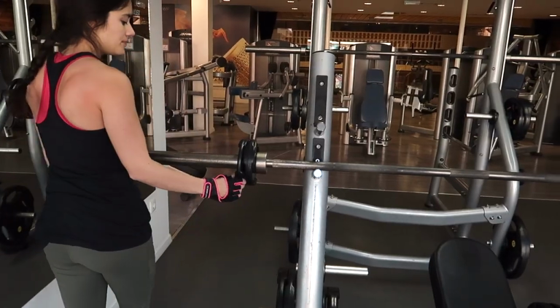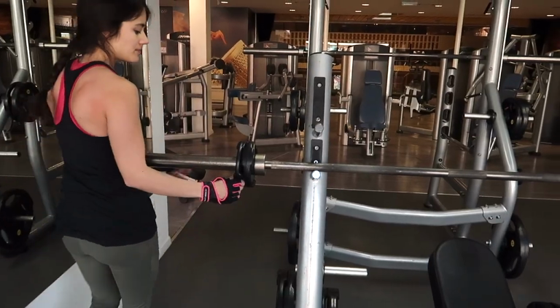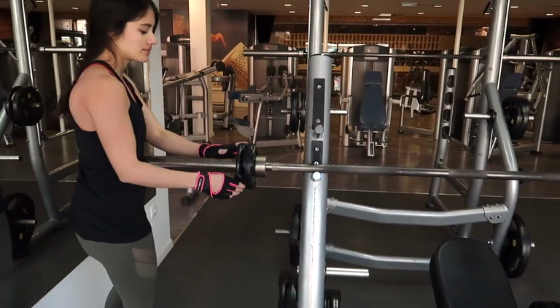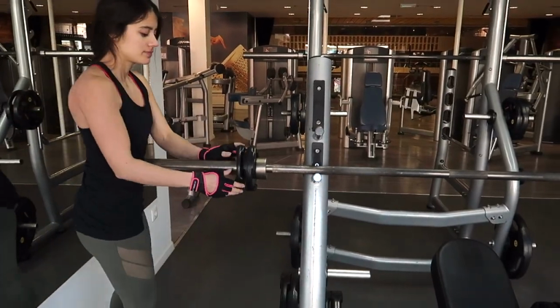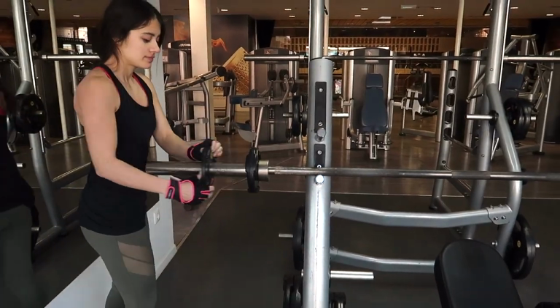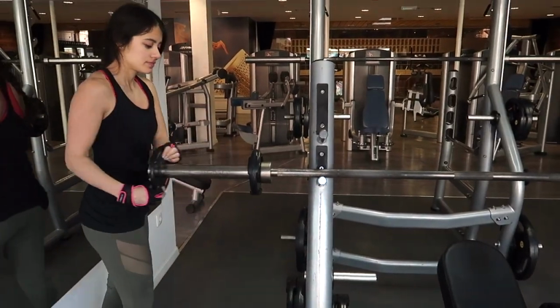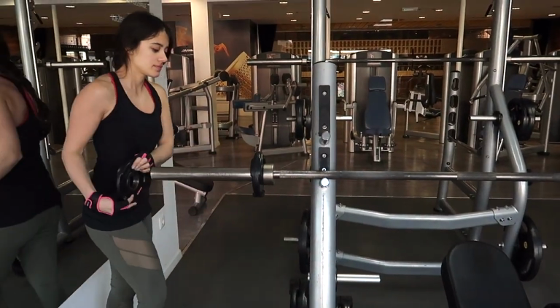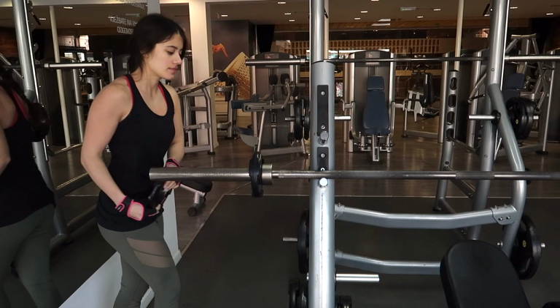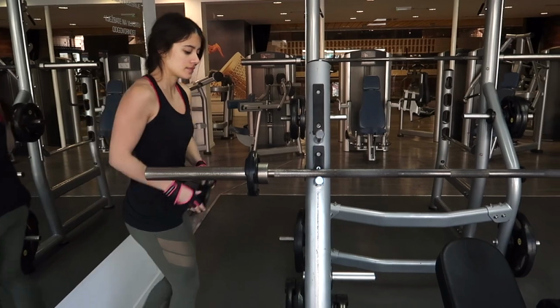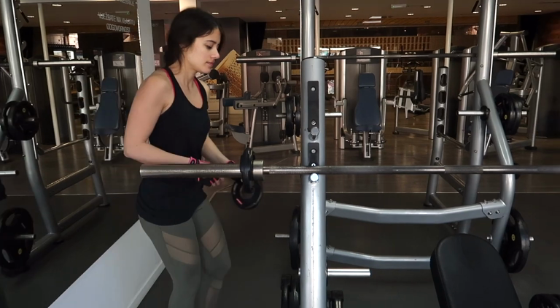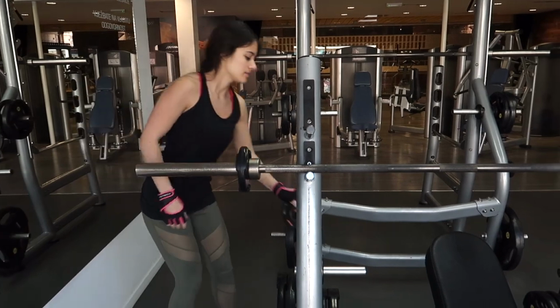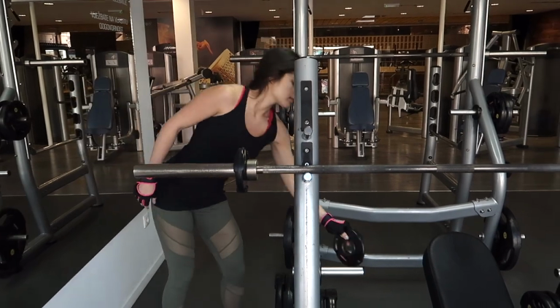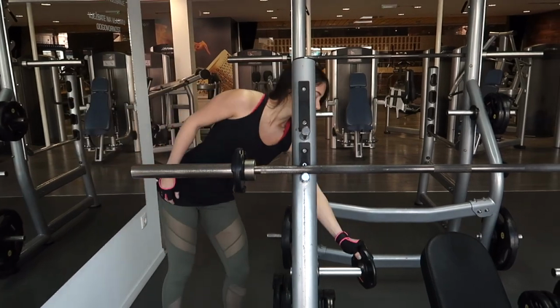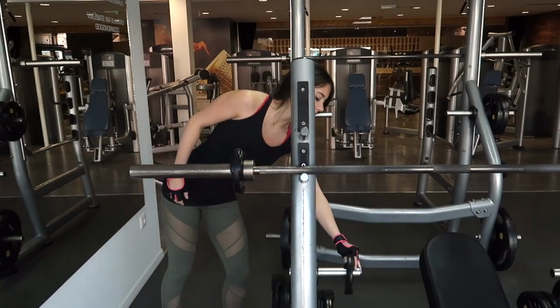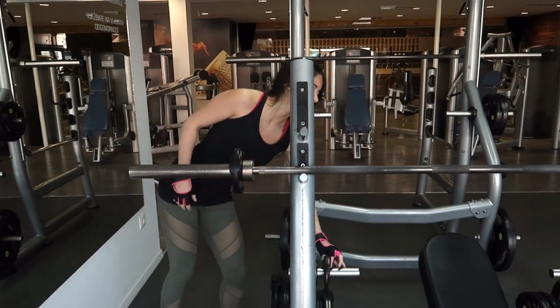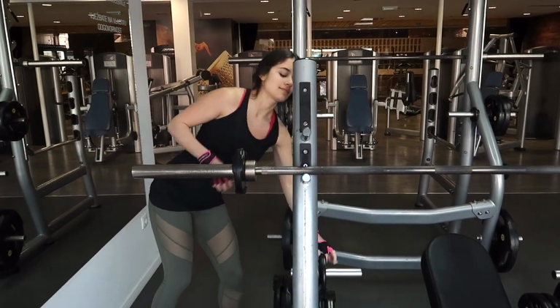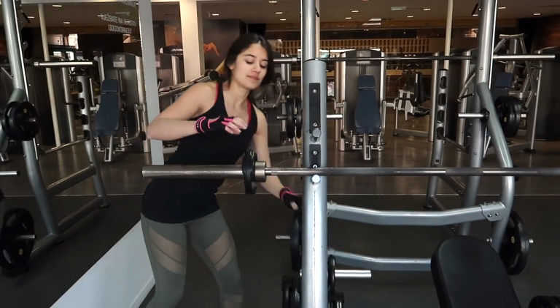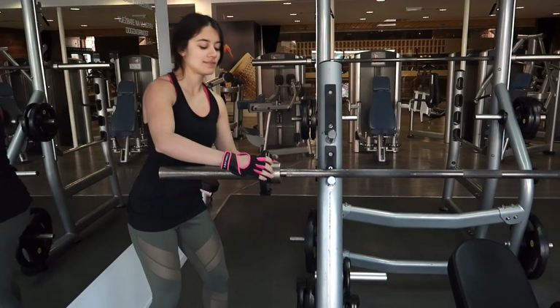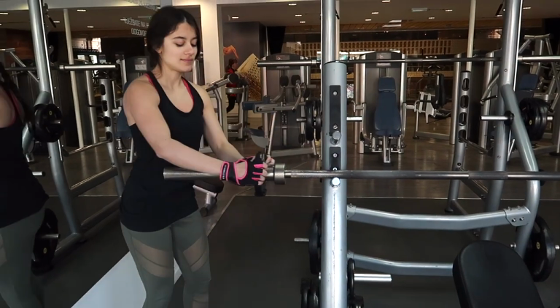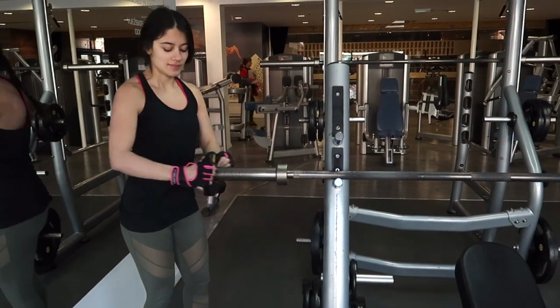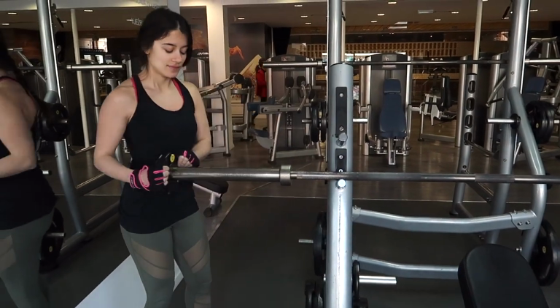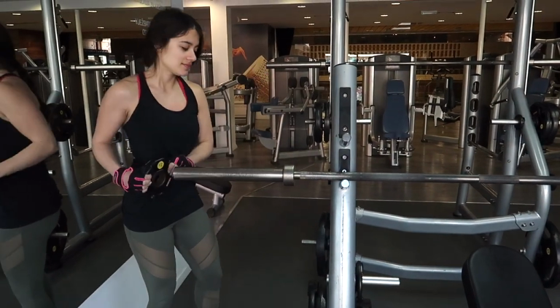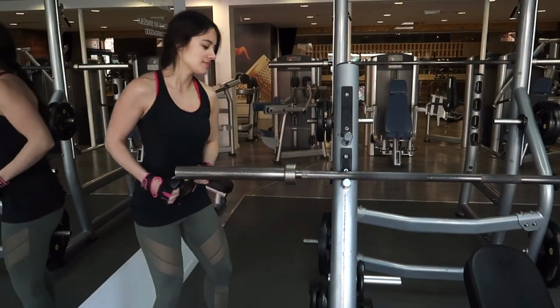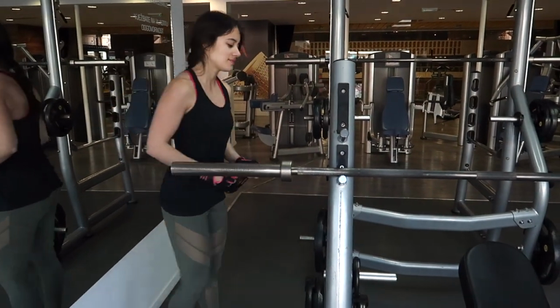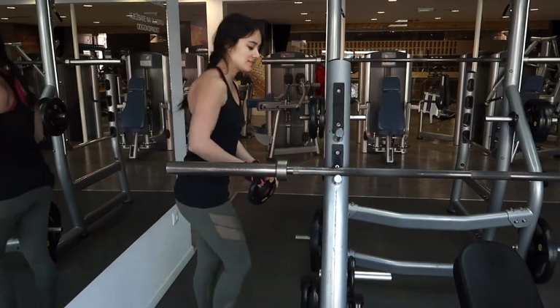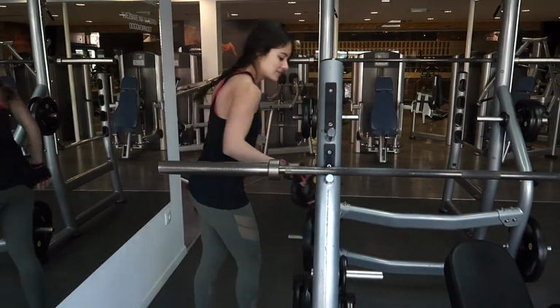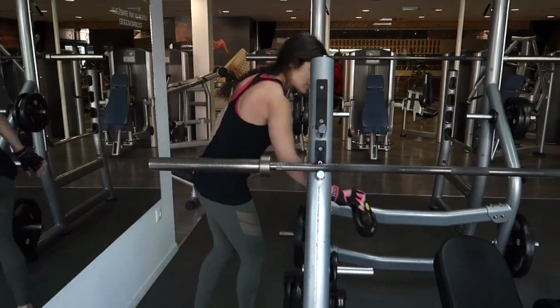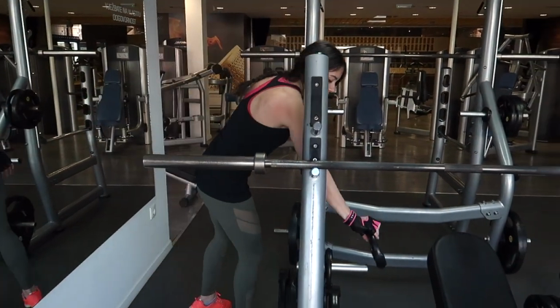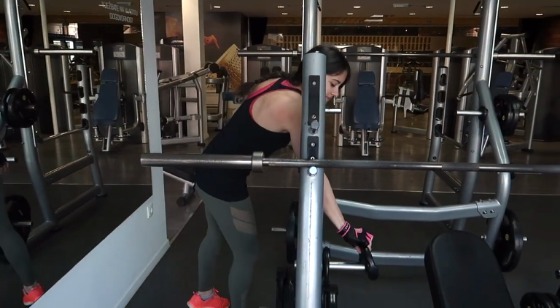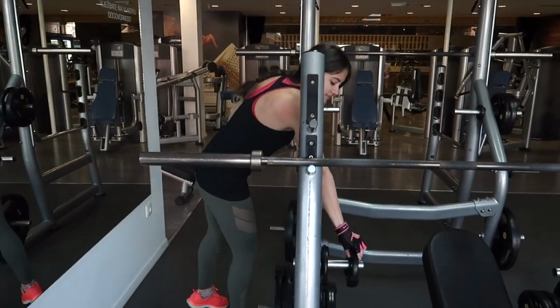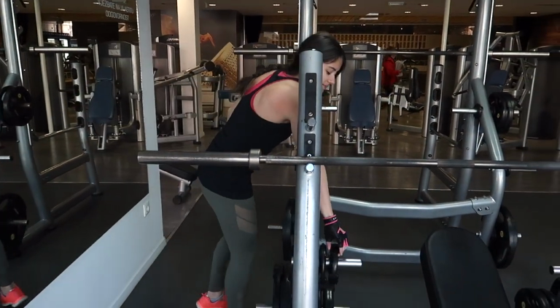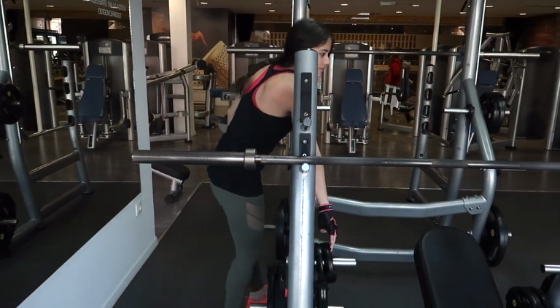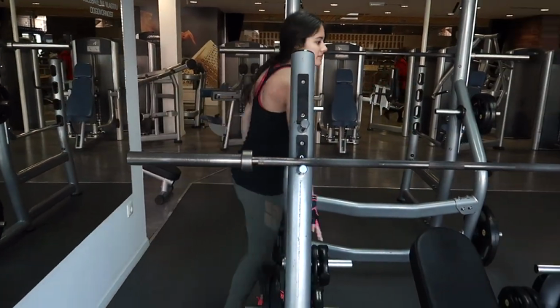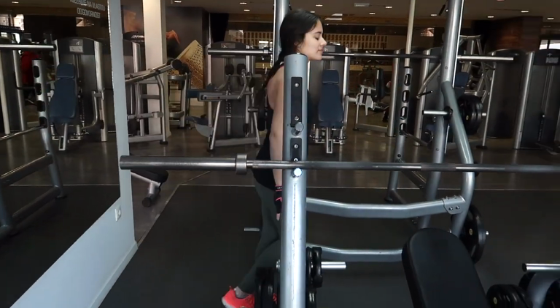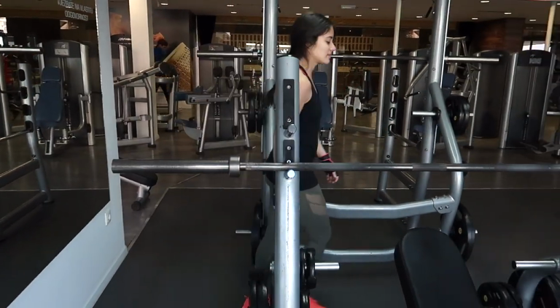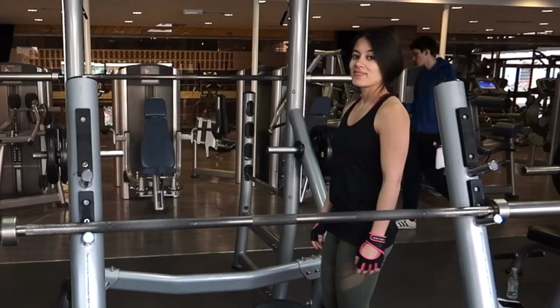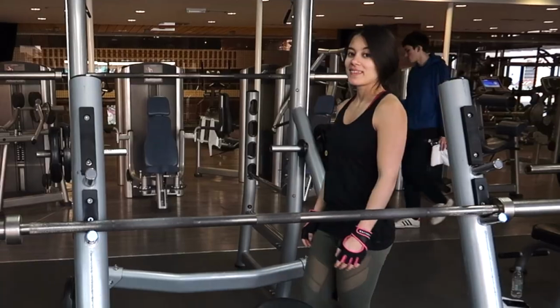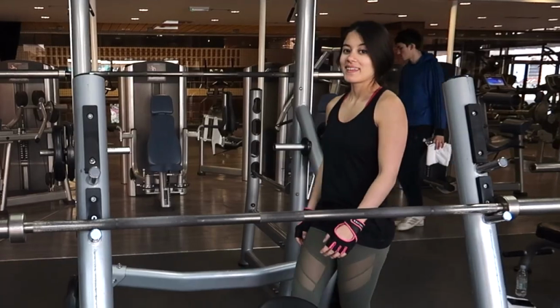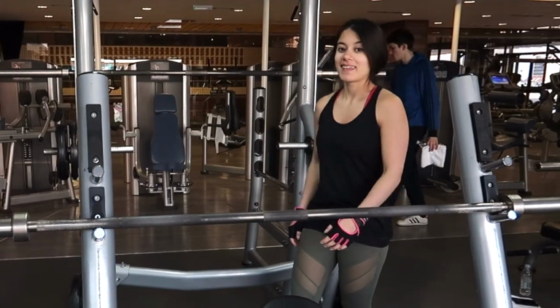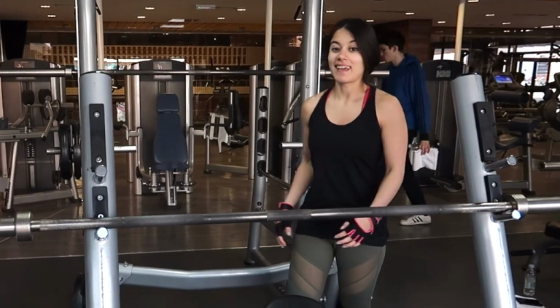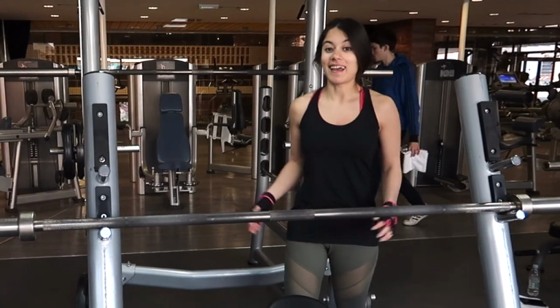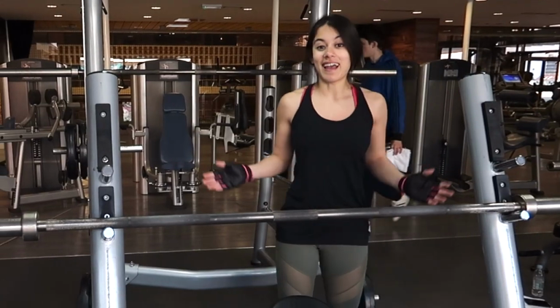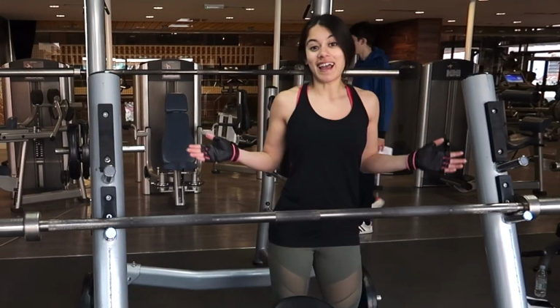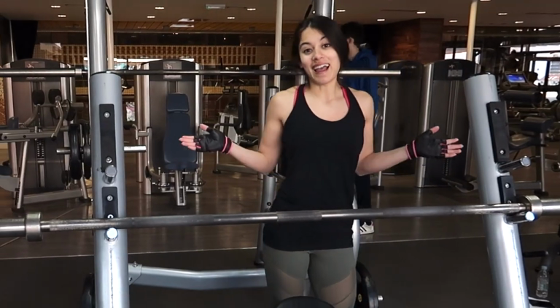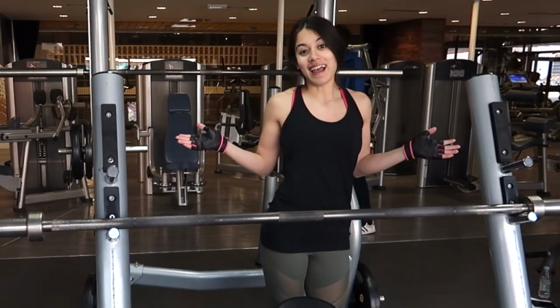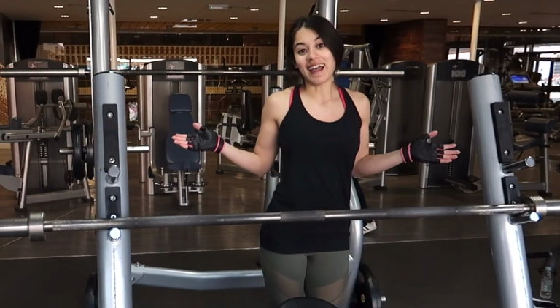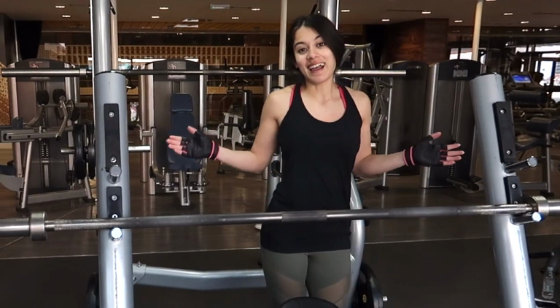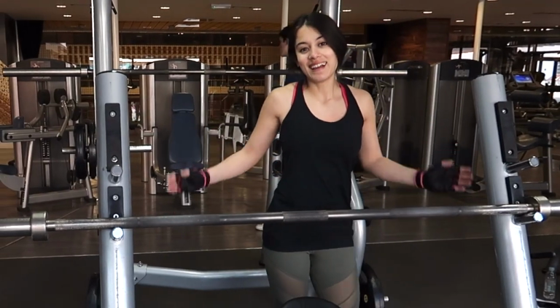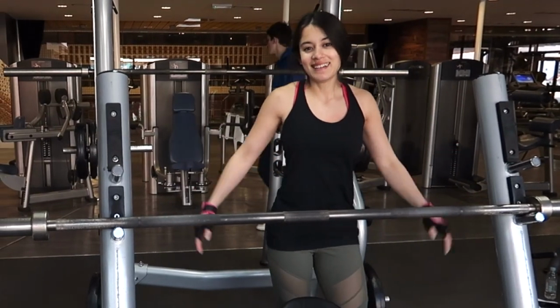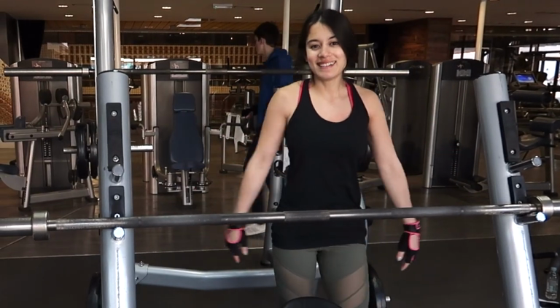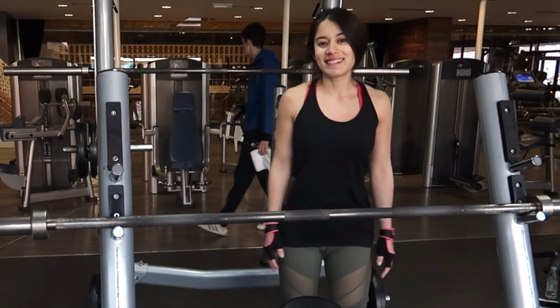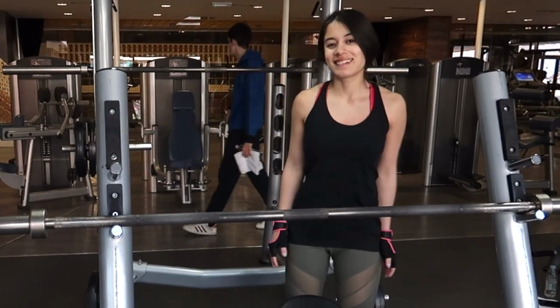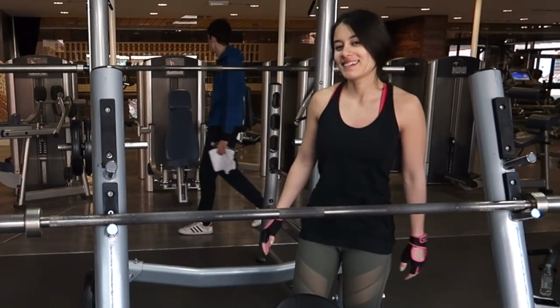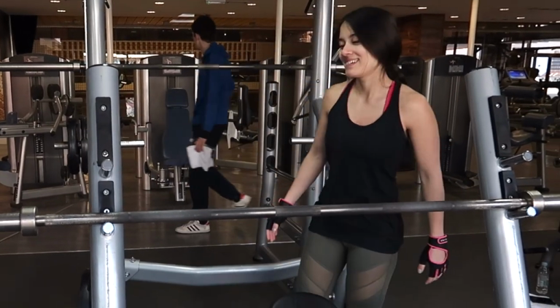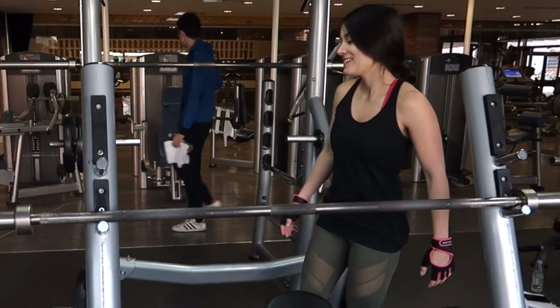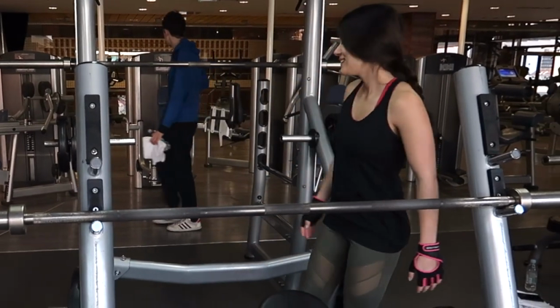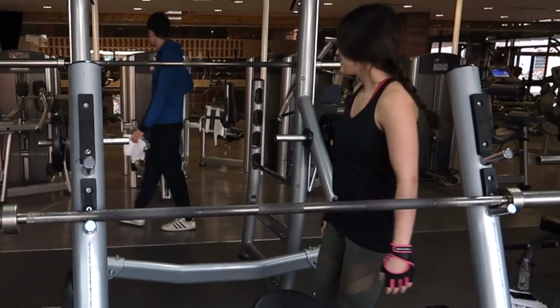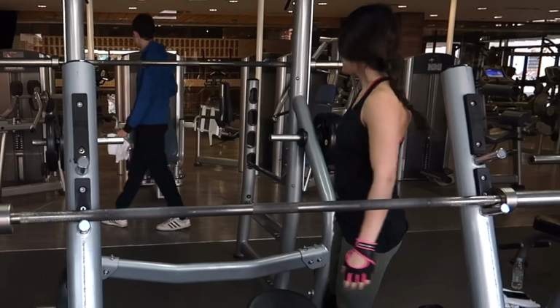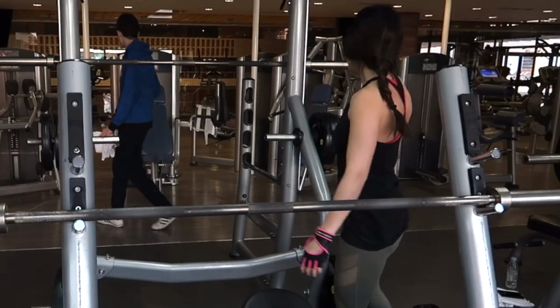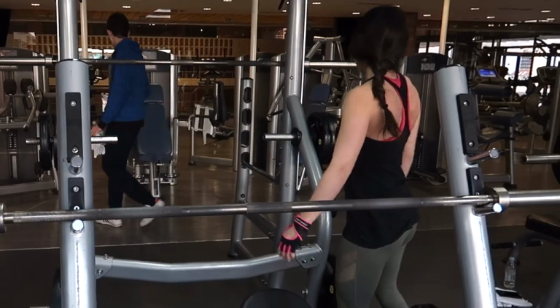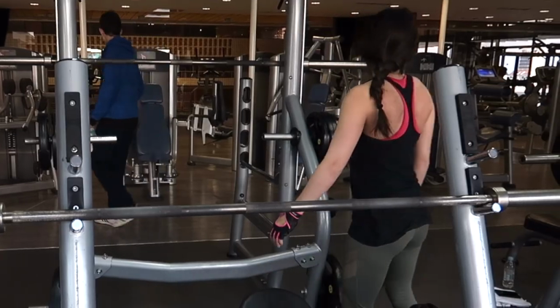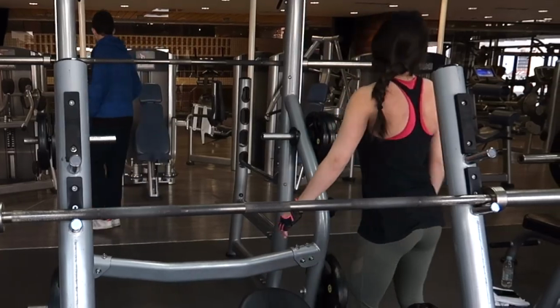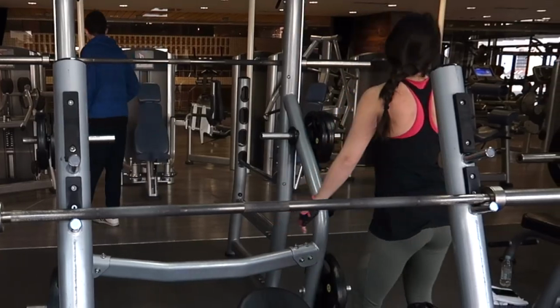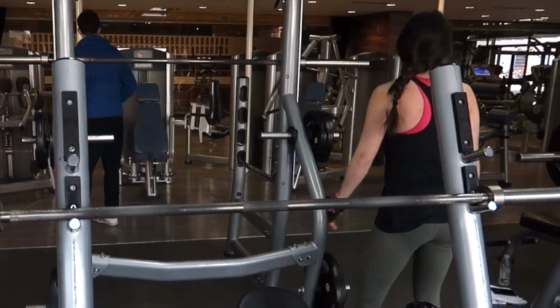Give this video a thumbs up and share it with your gym buddies so that you're both on point for your next session. Stay strong ladies!